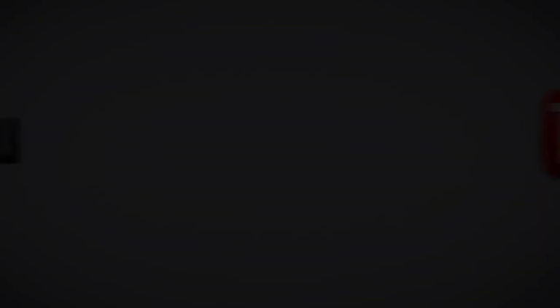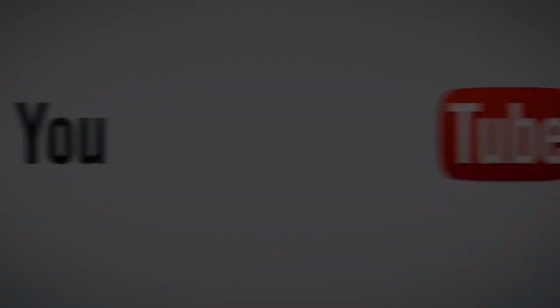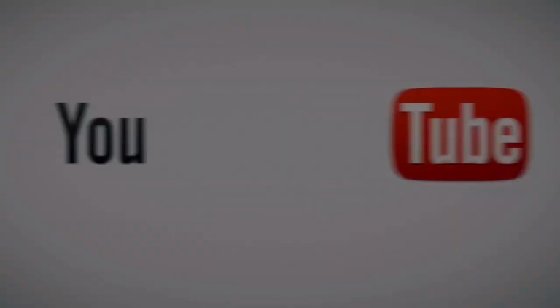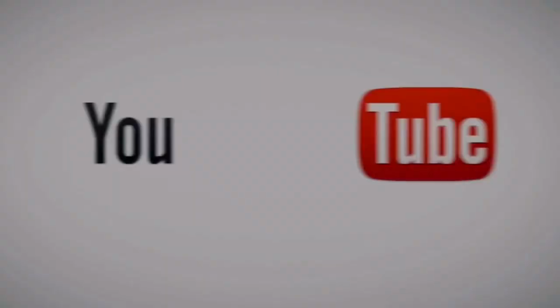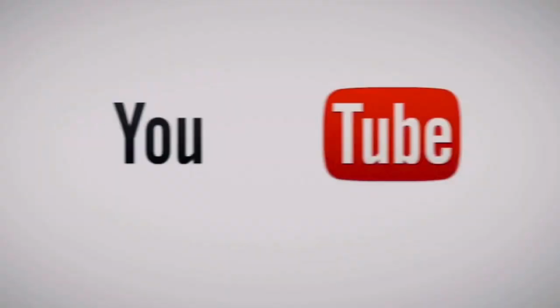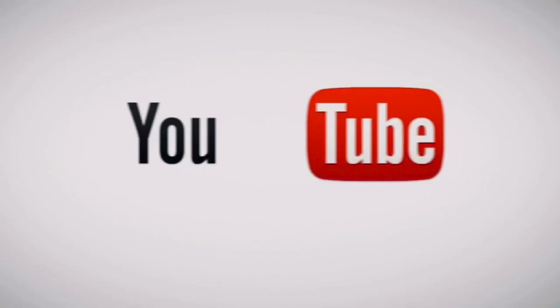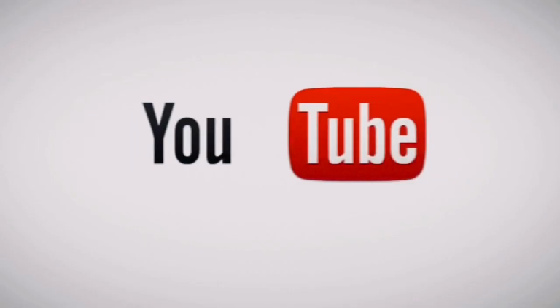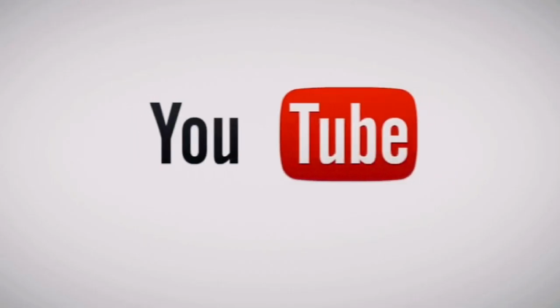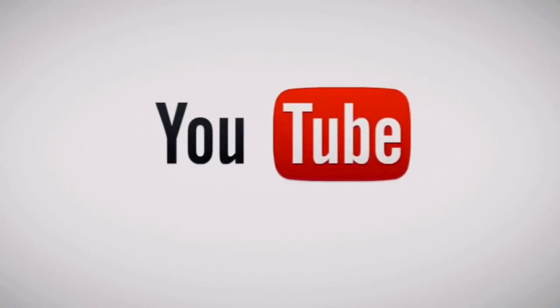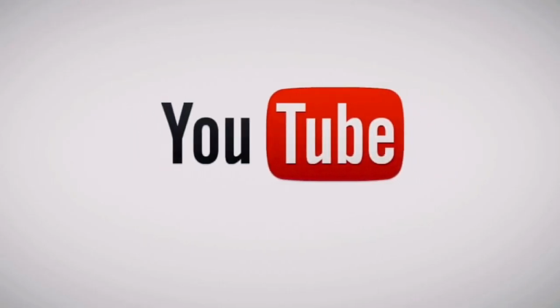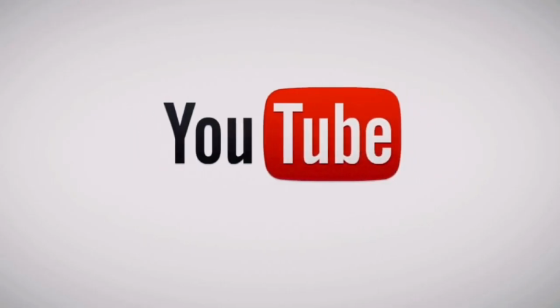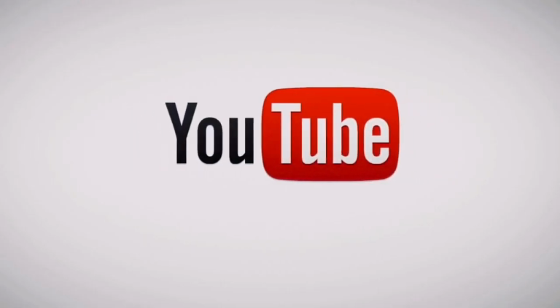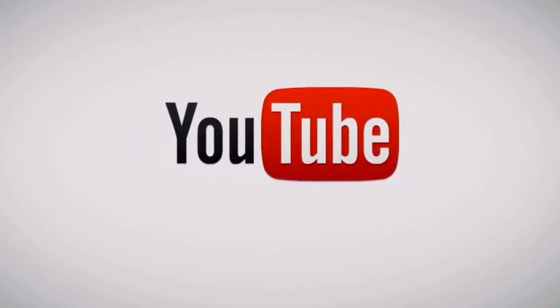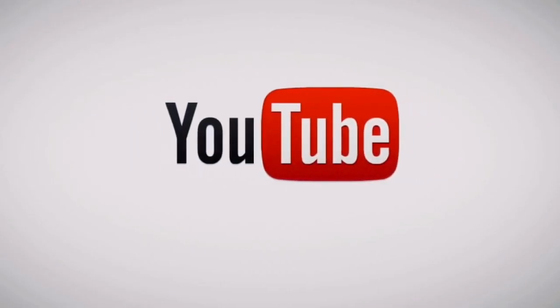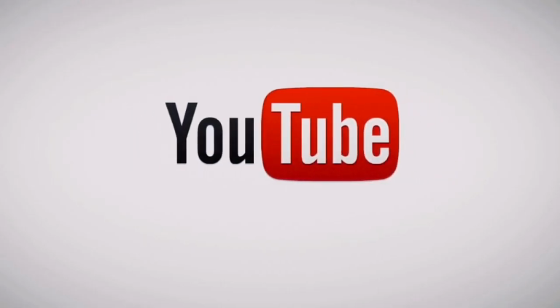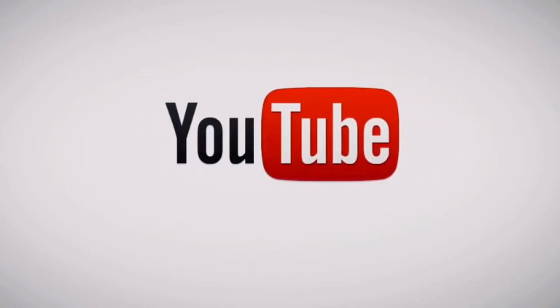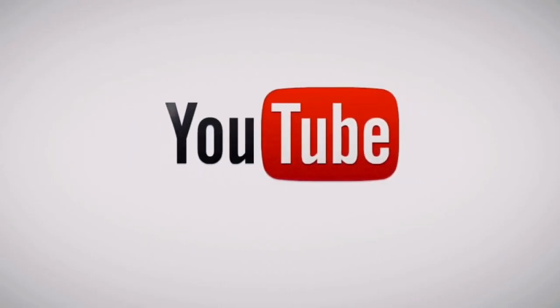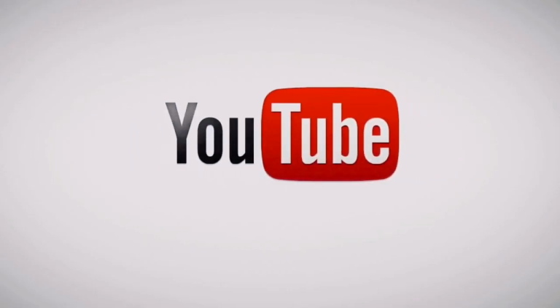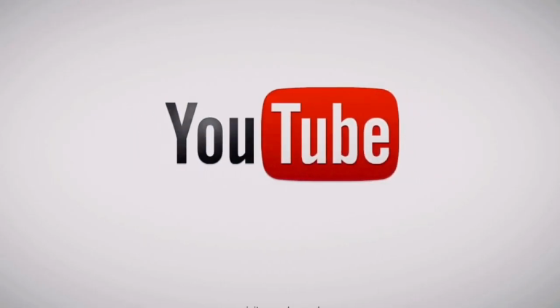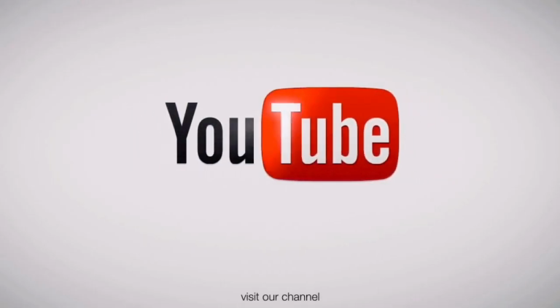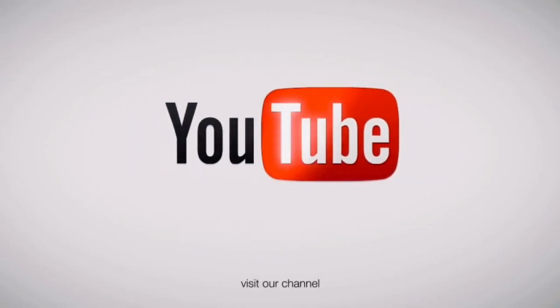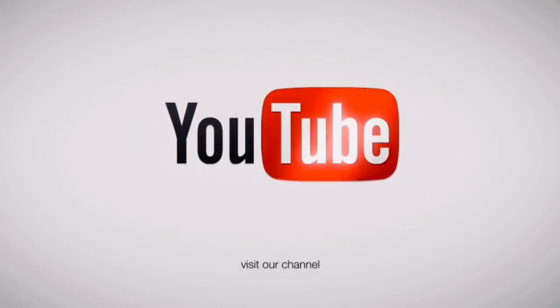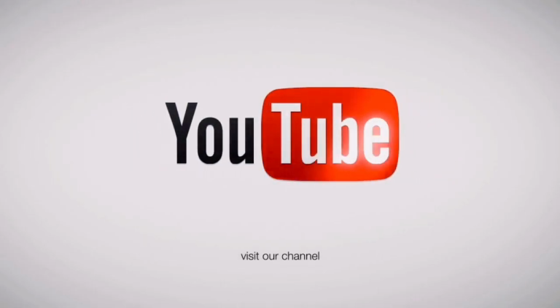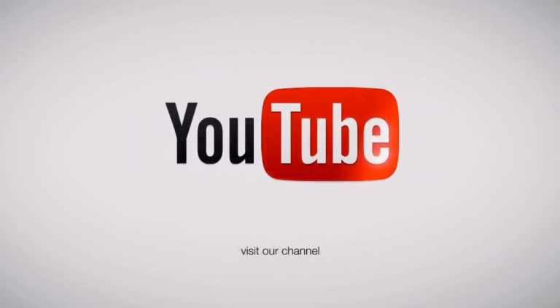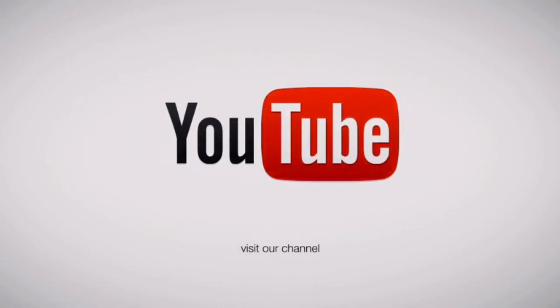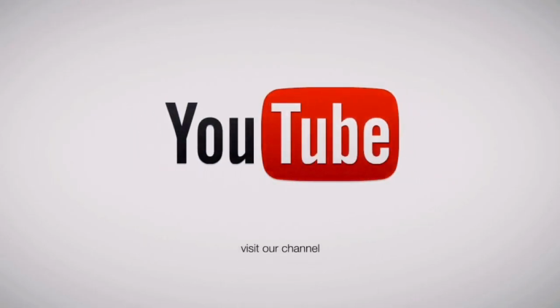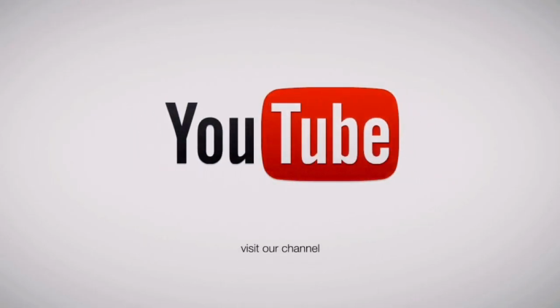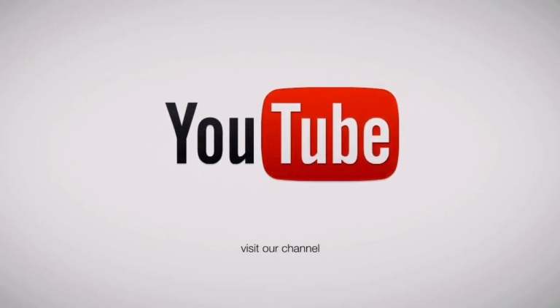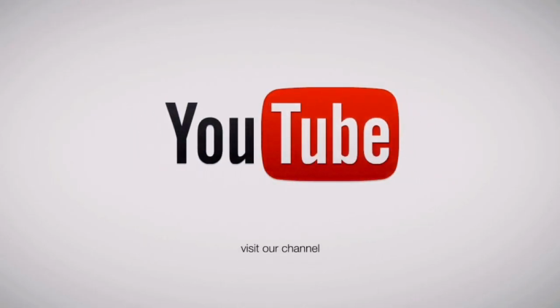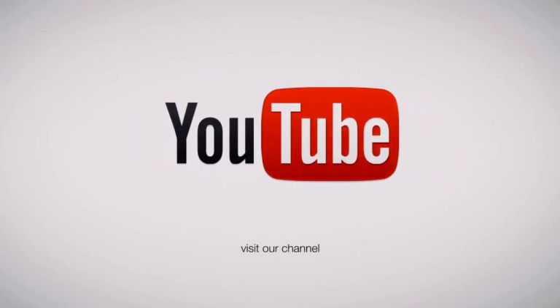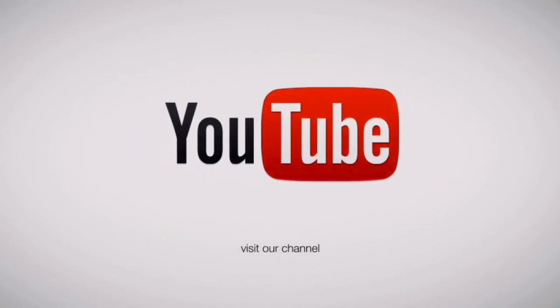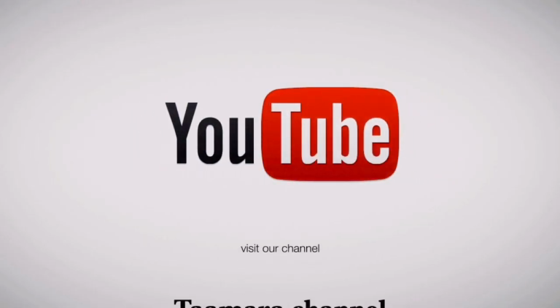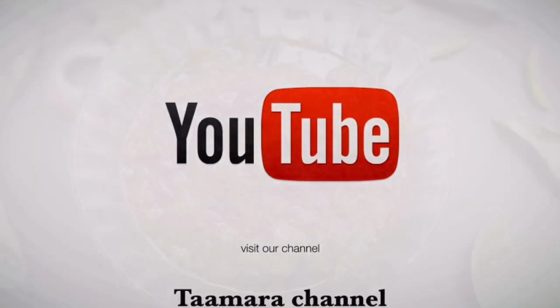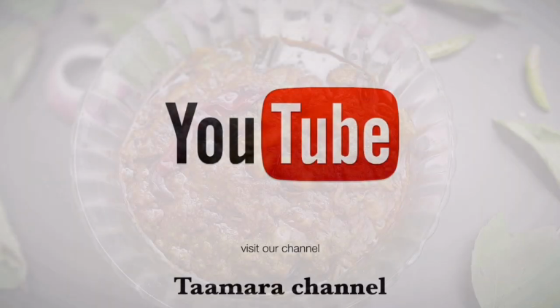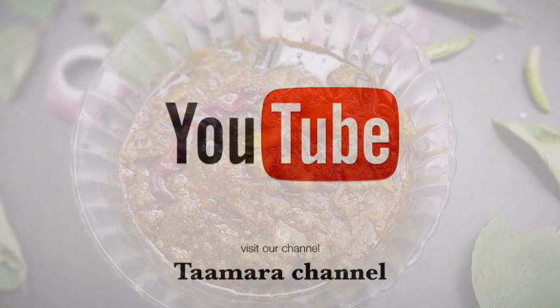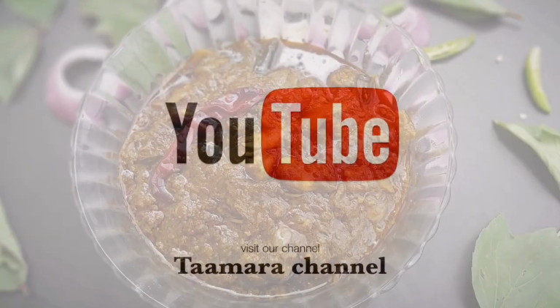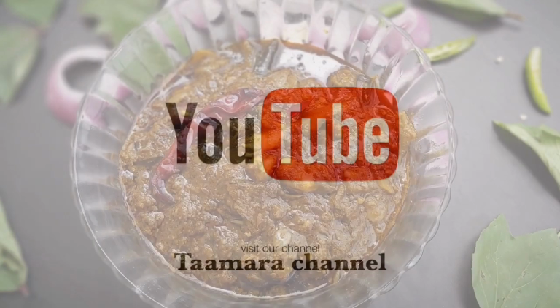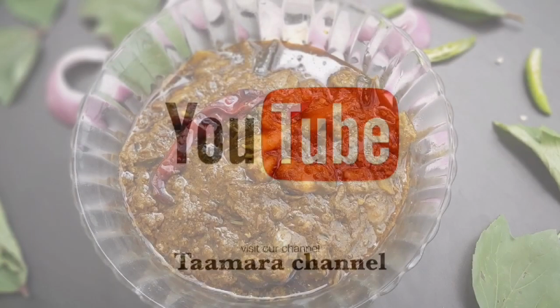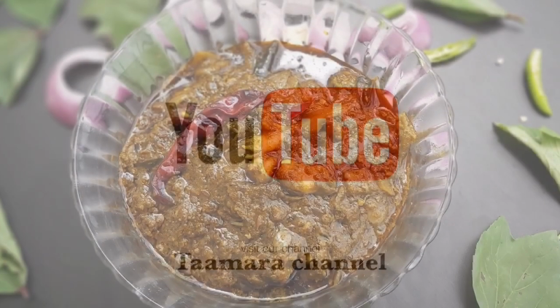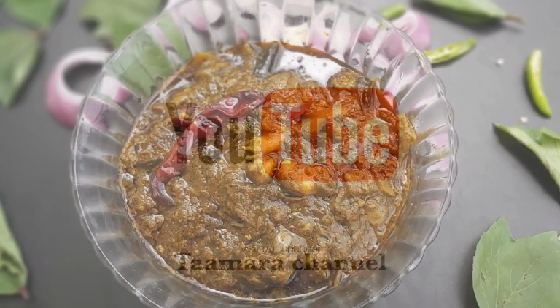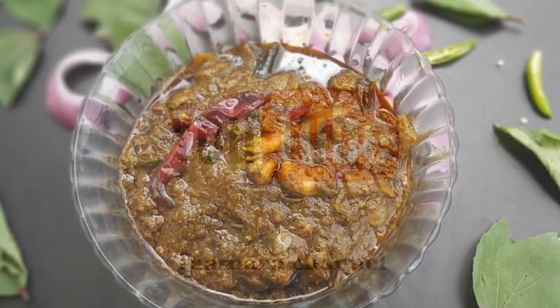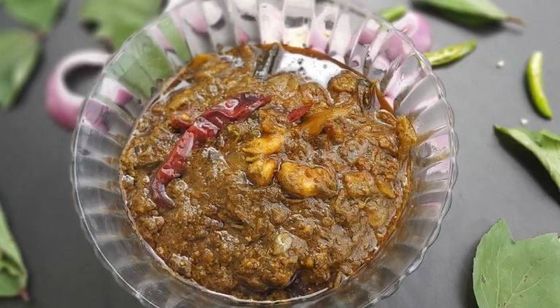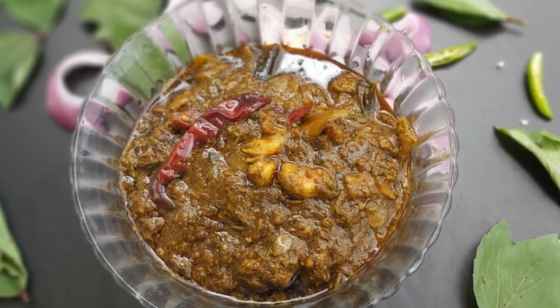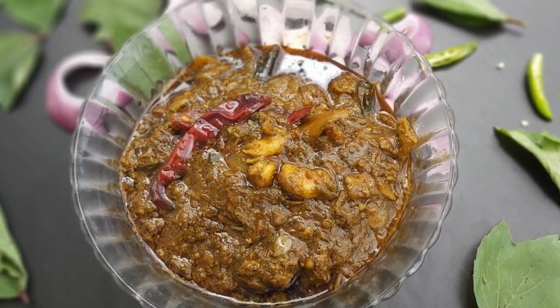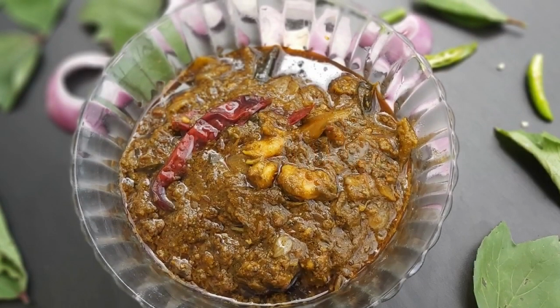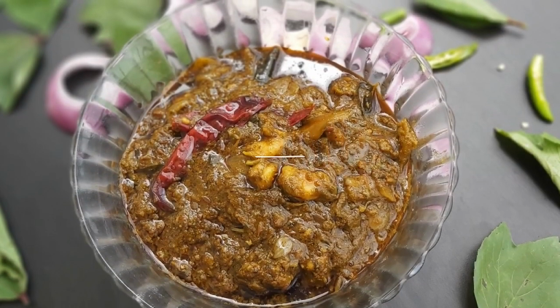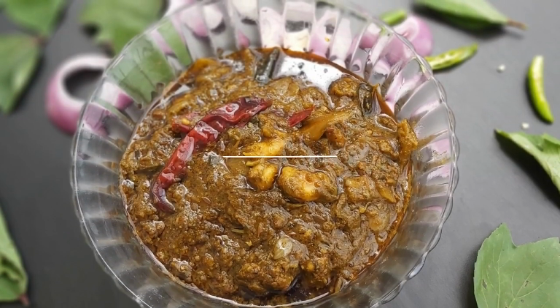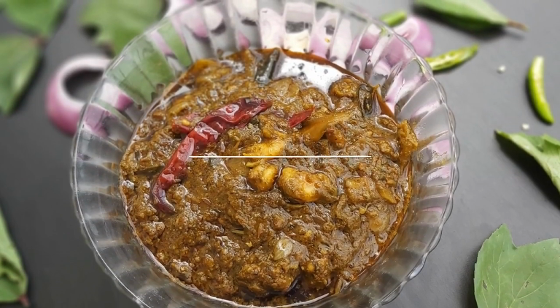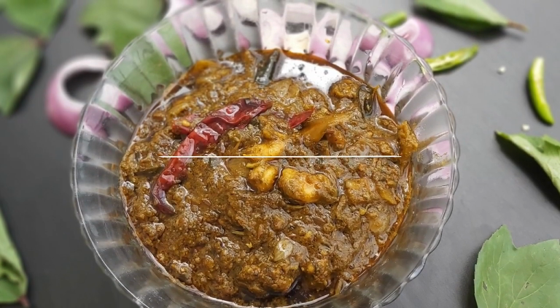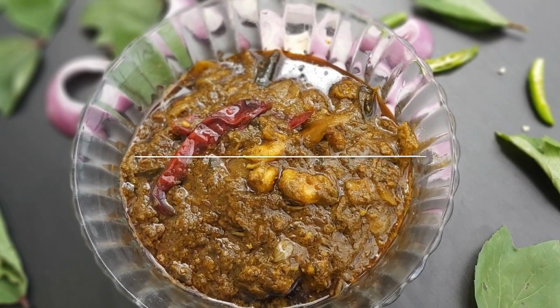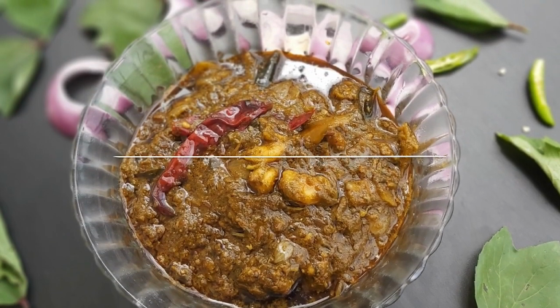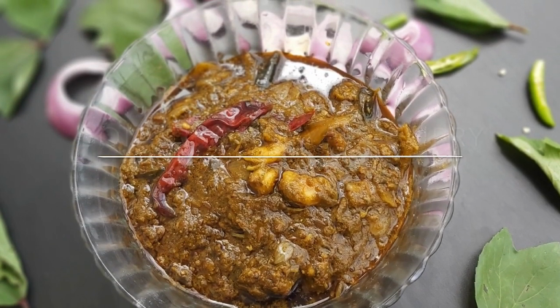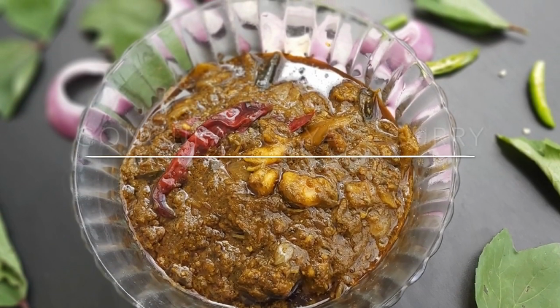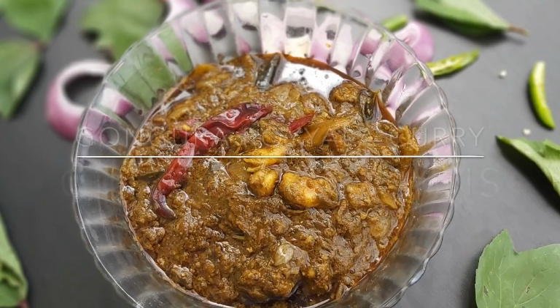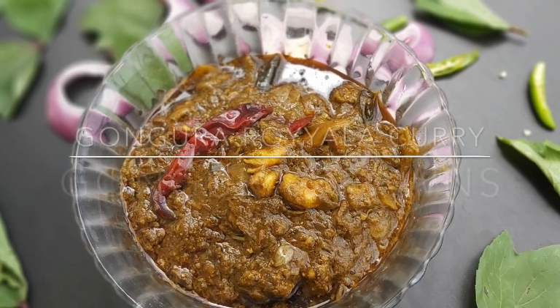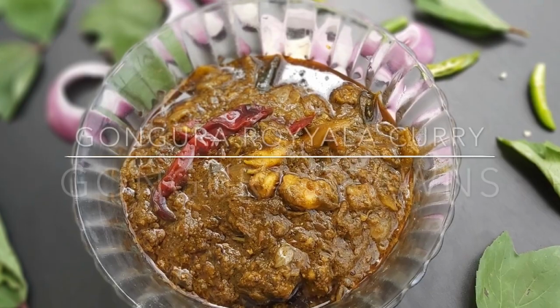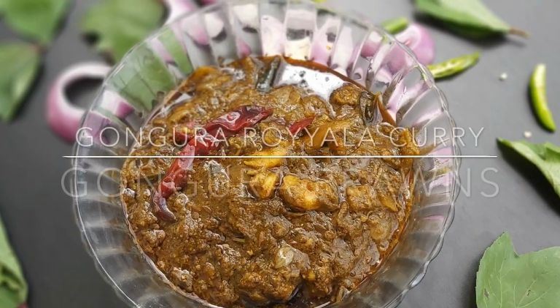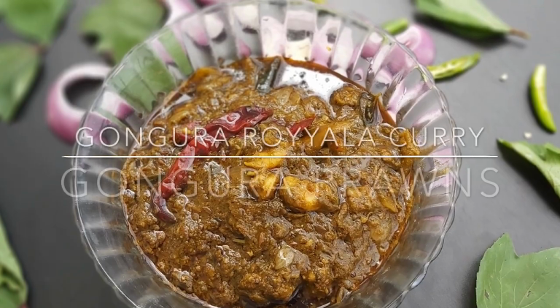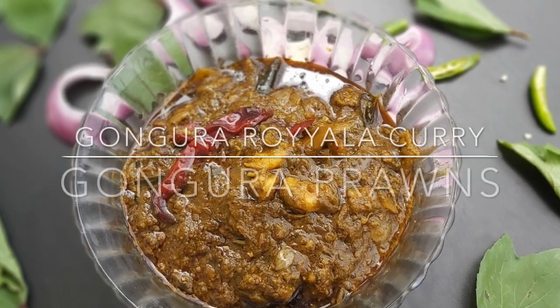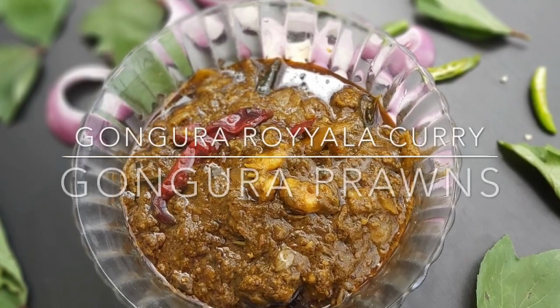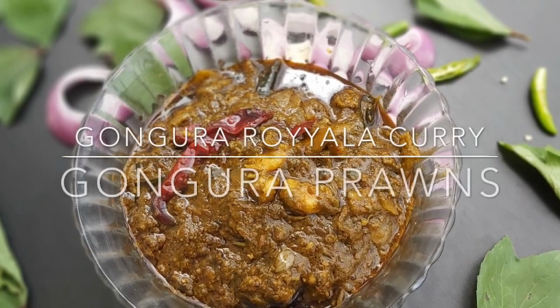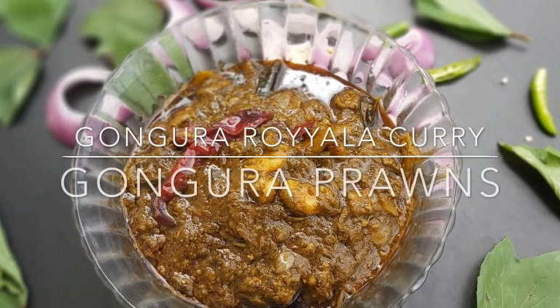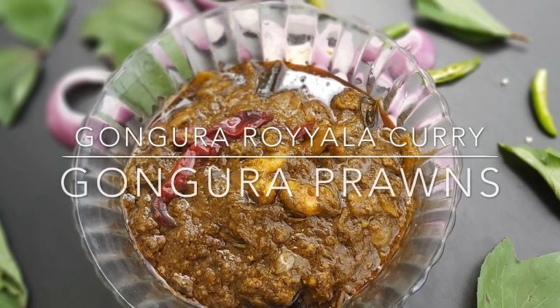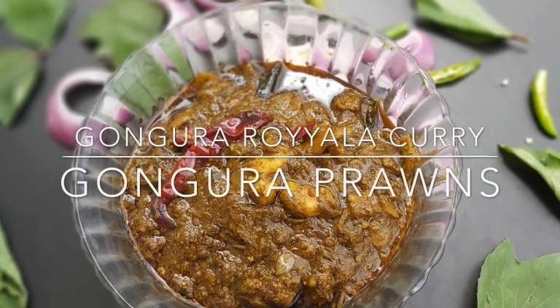Hi, hello, welcome to Tamara Channel. This is the recipe I'm going to share with you today.